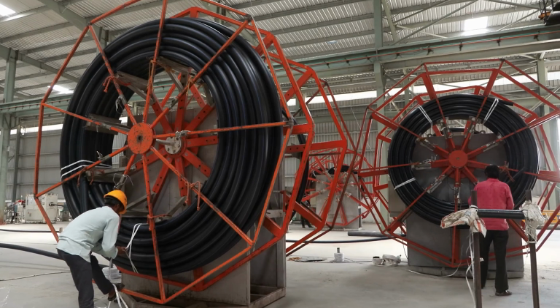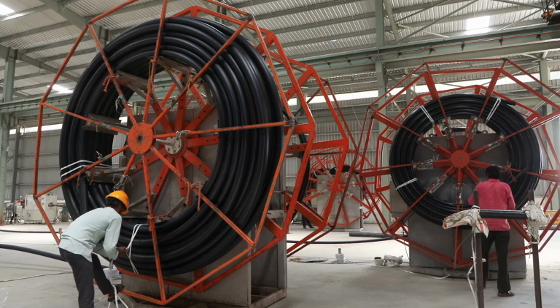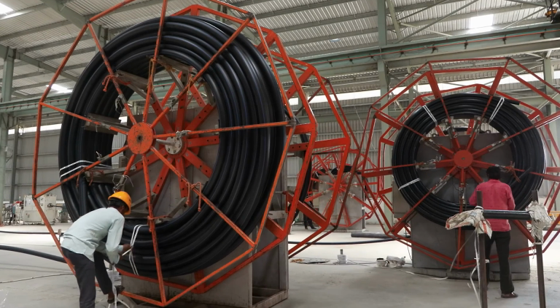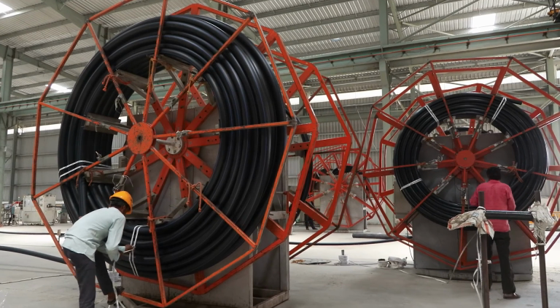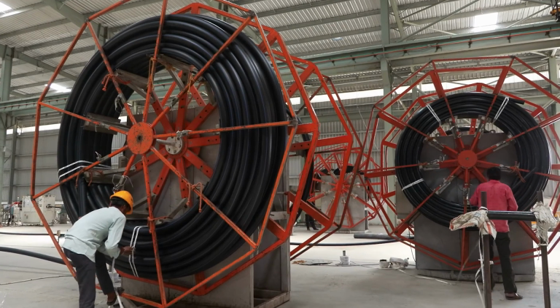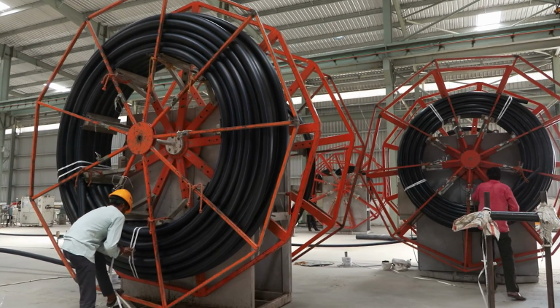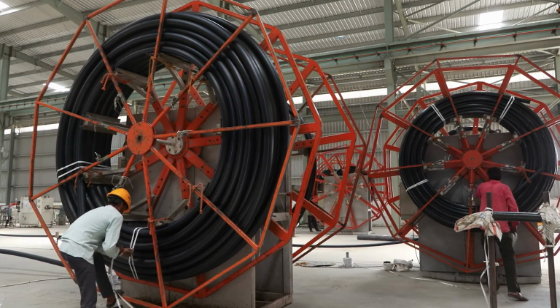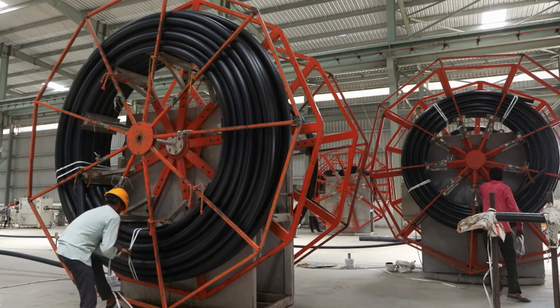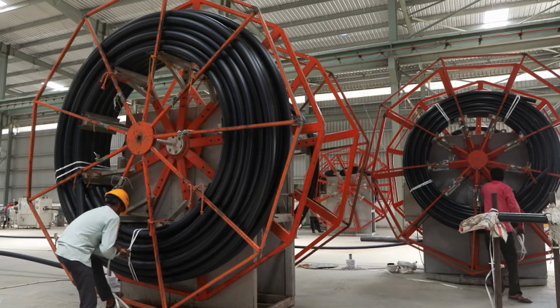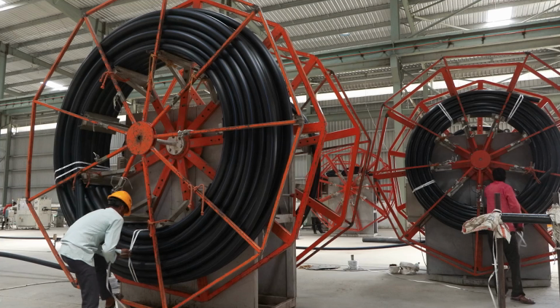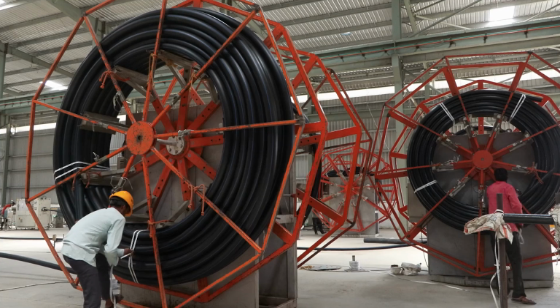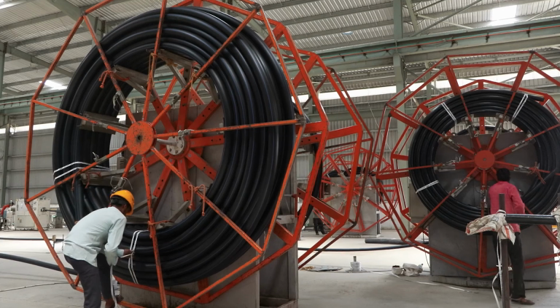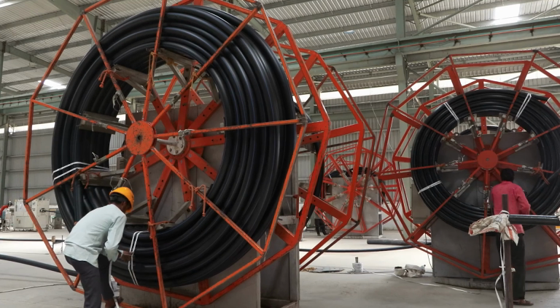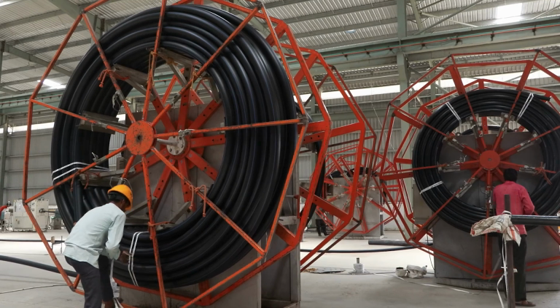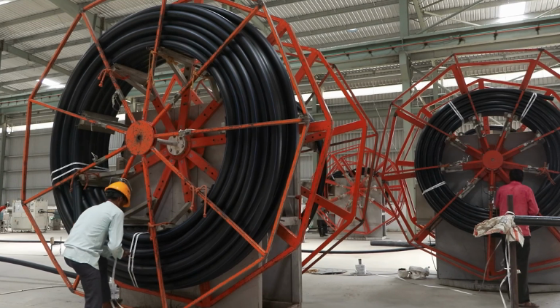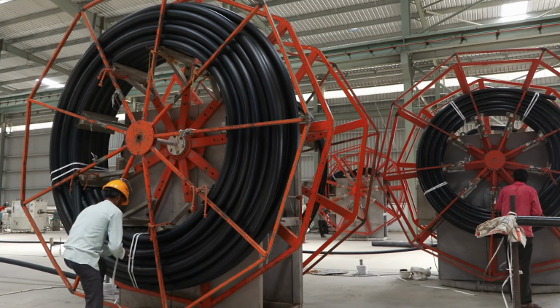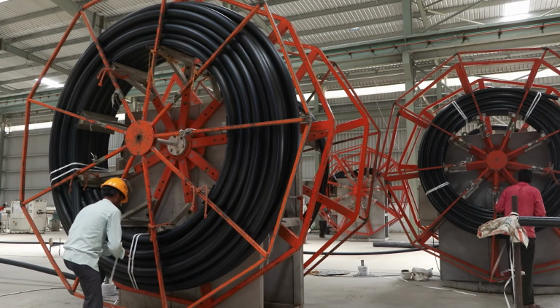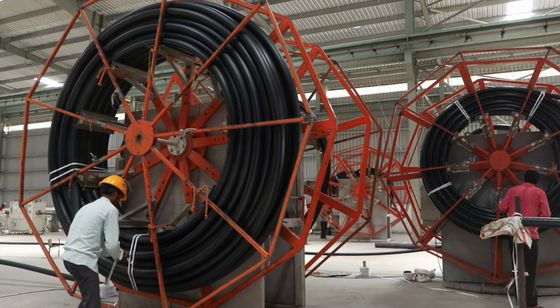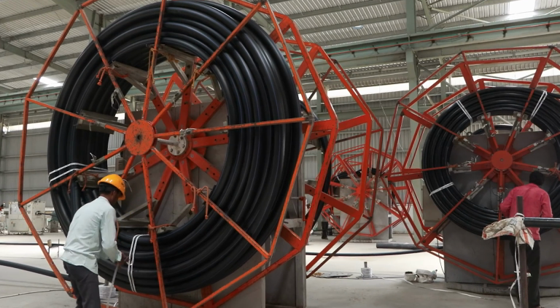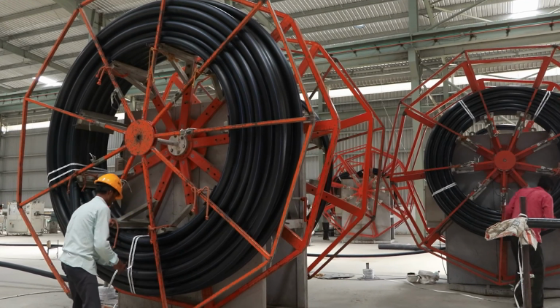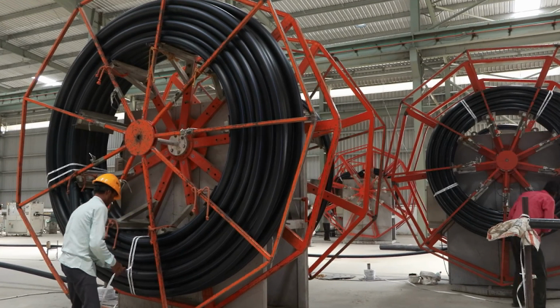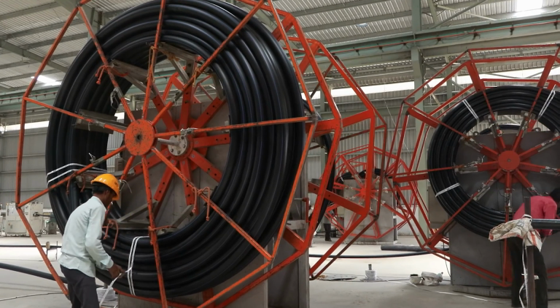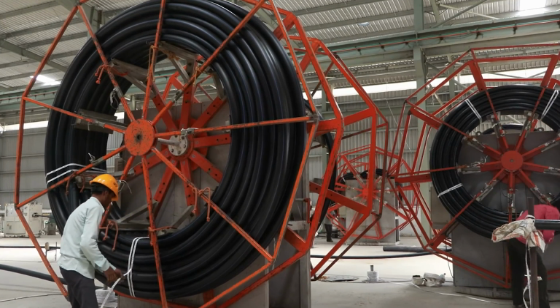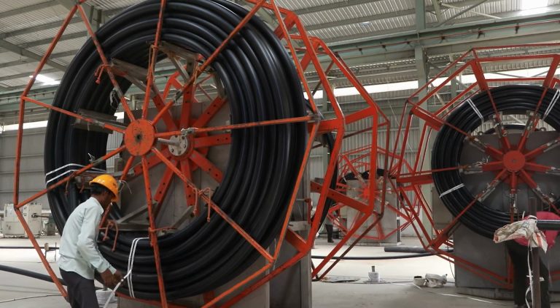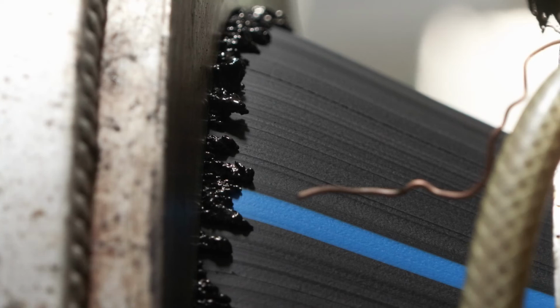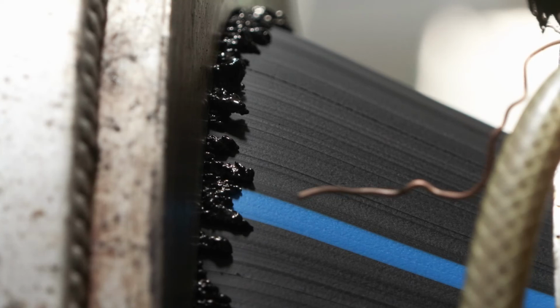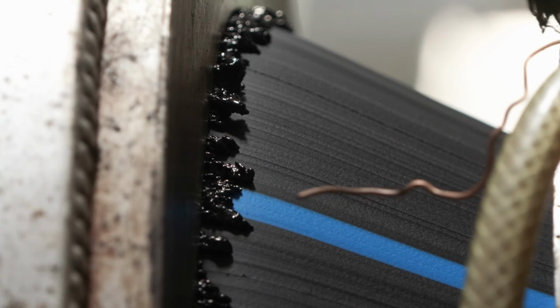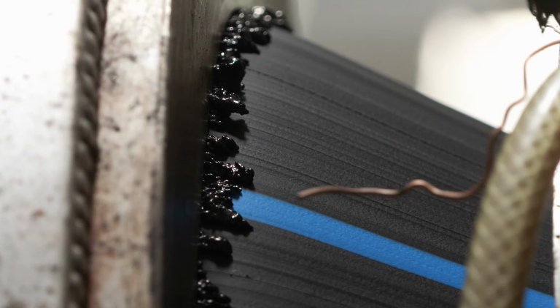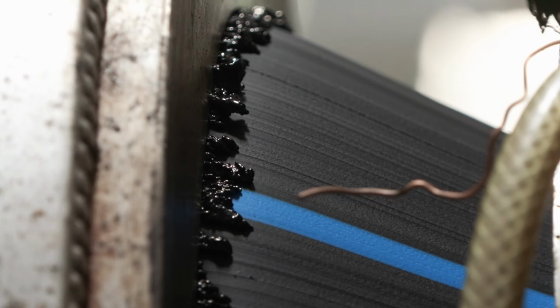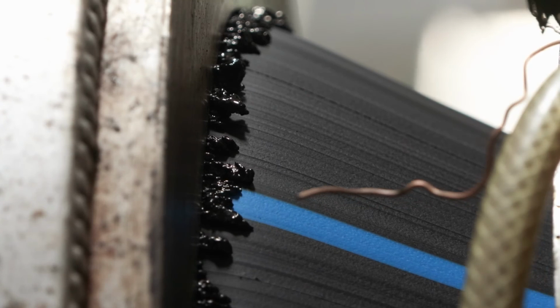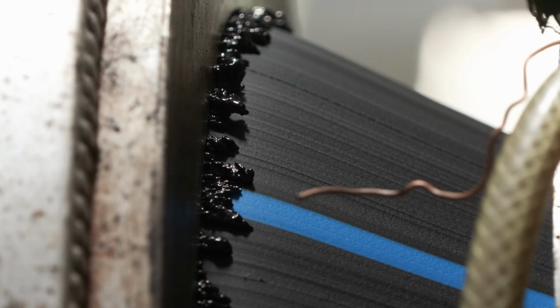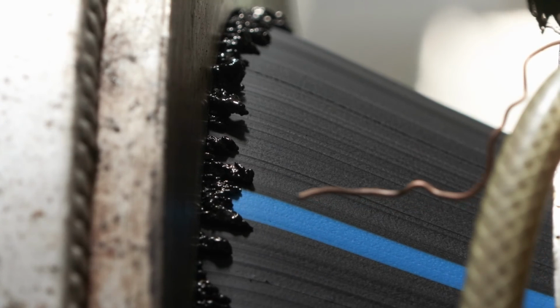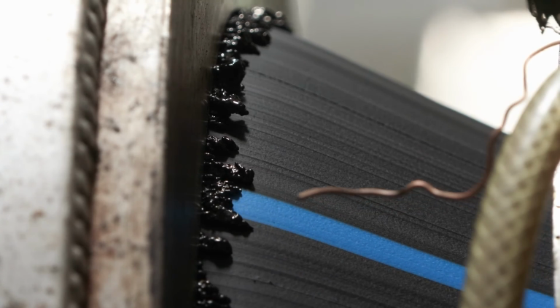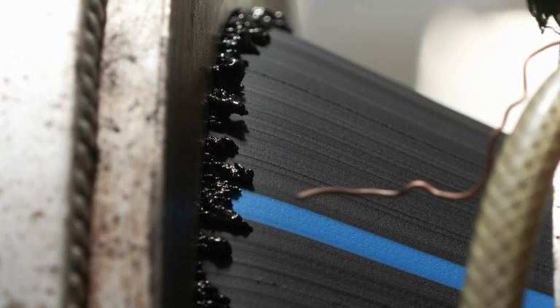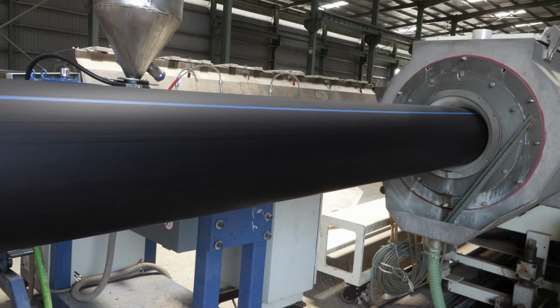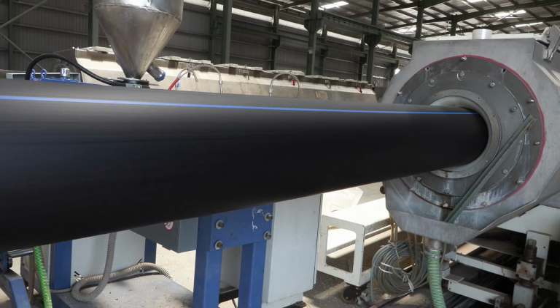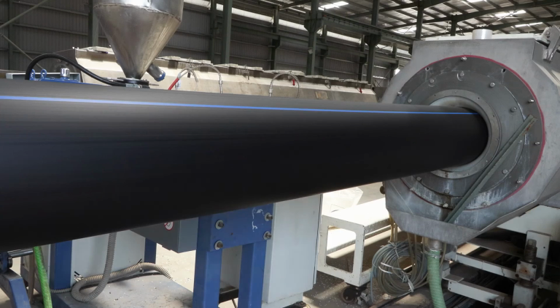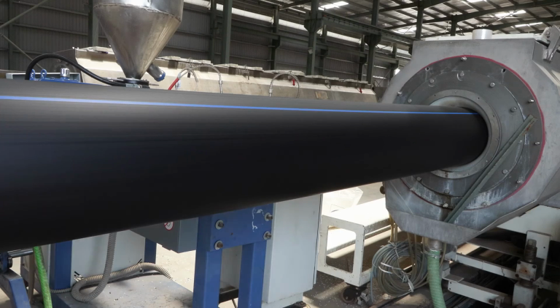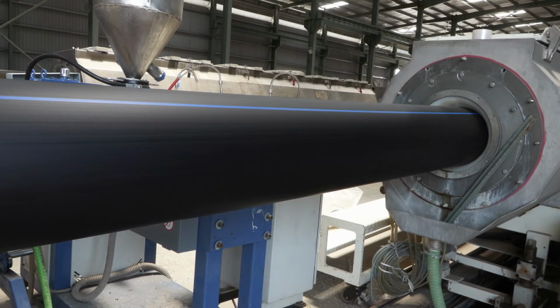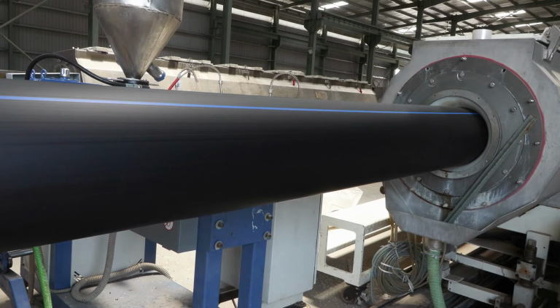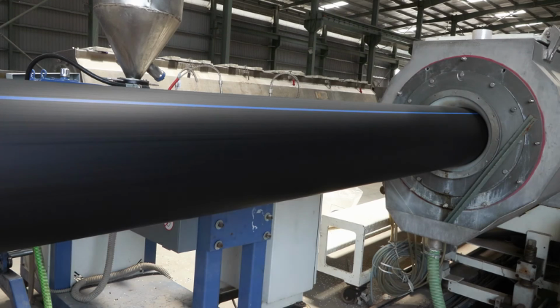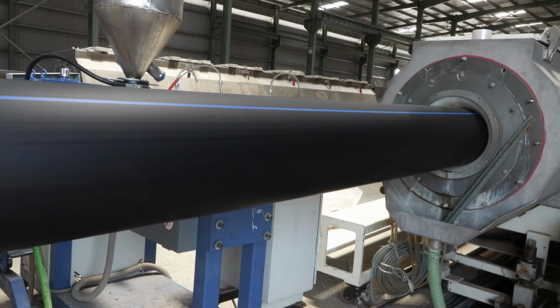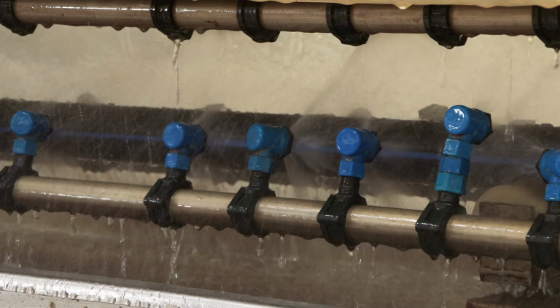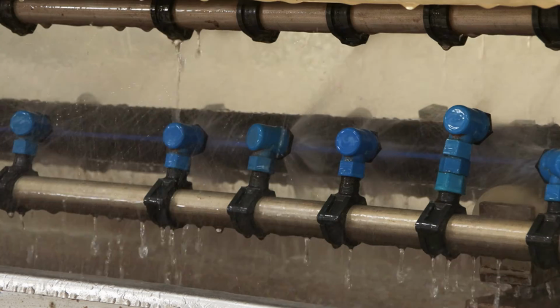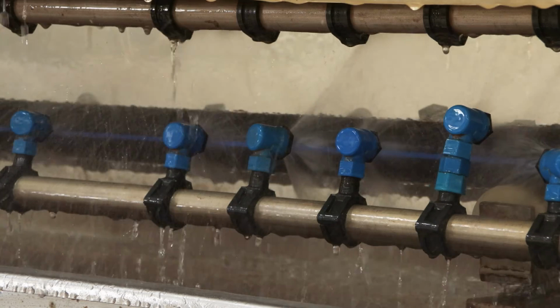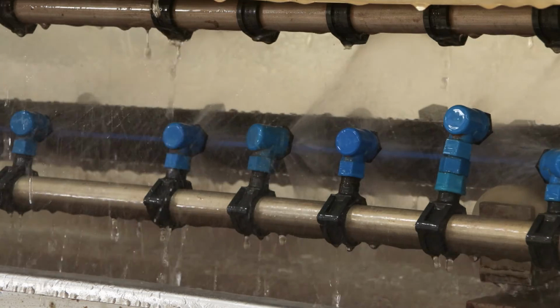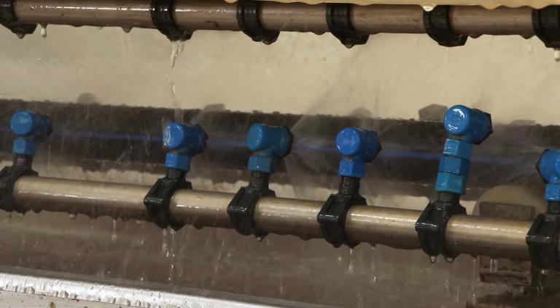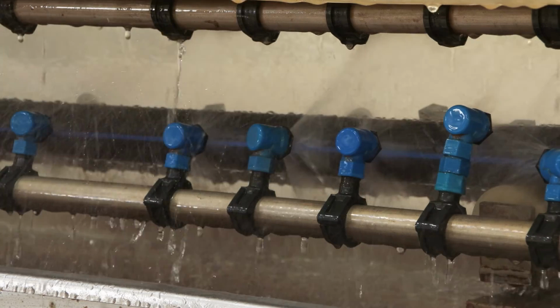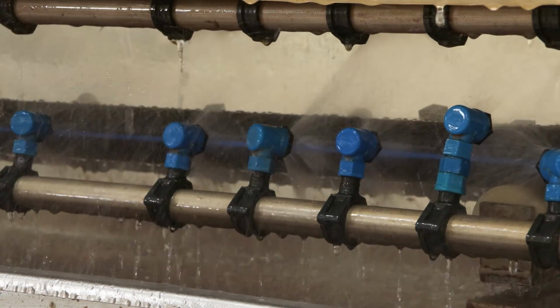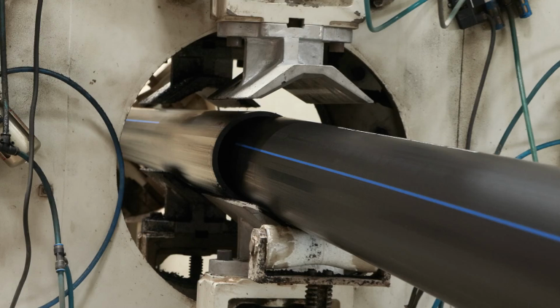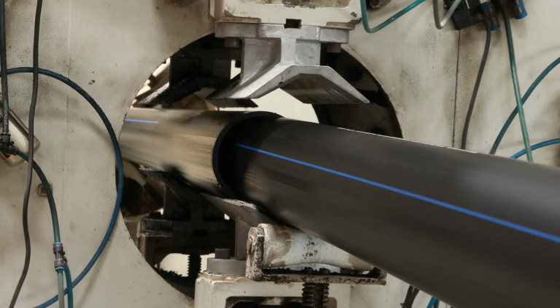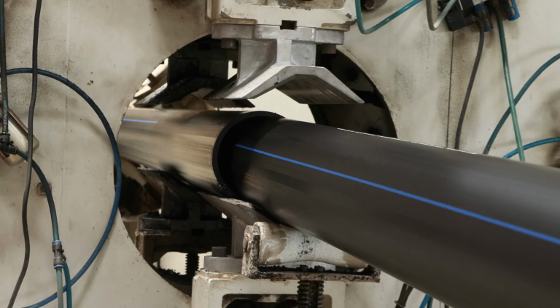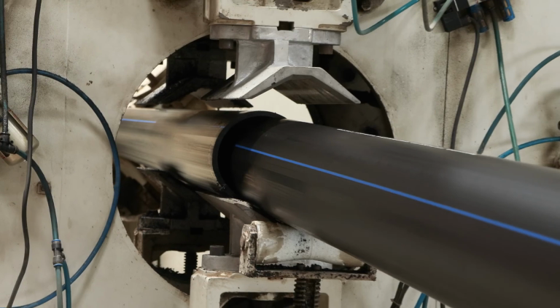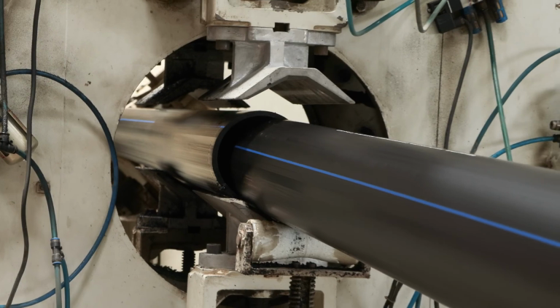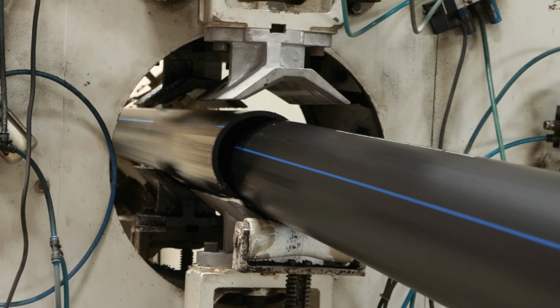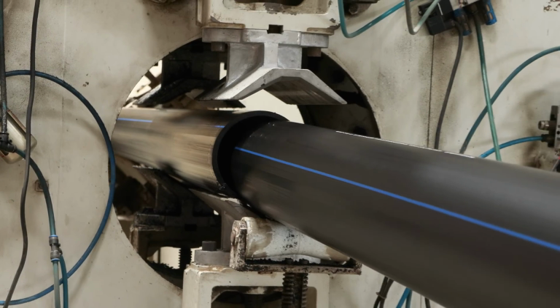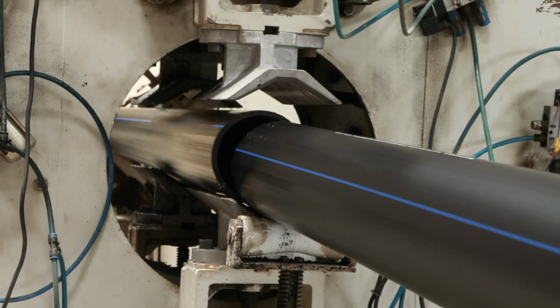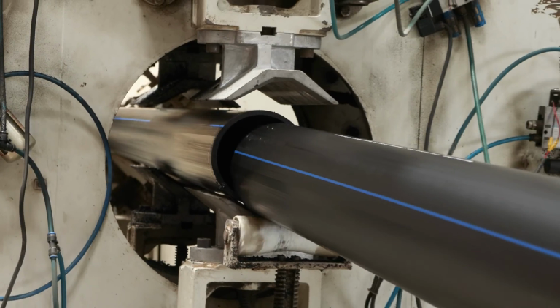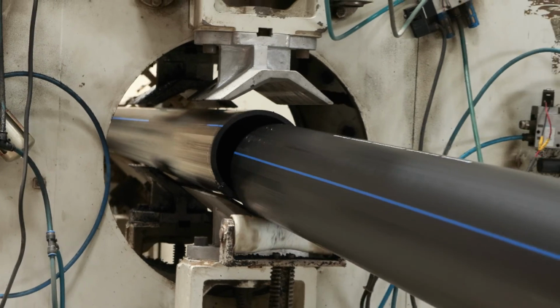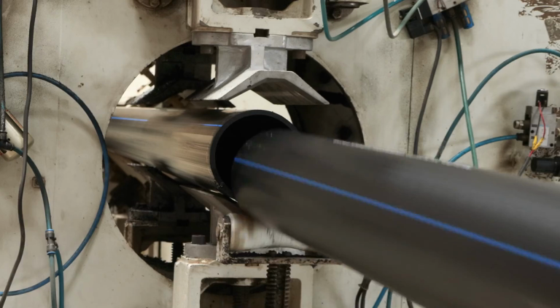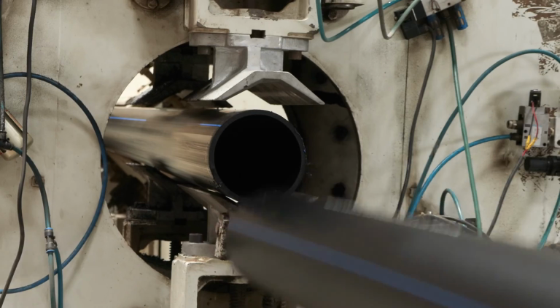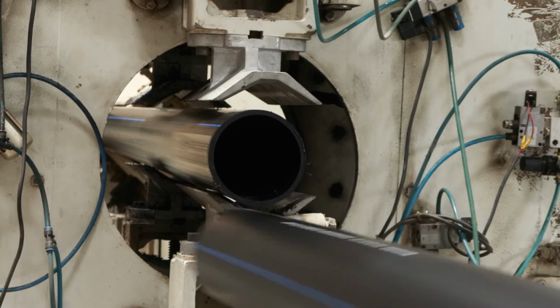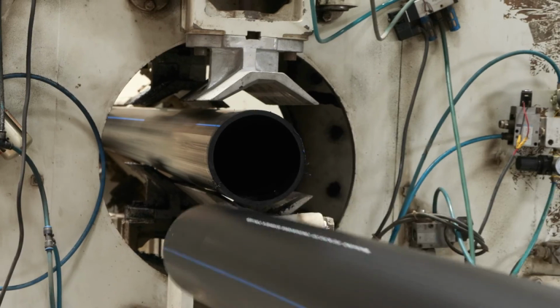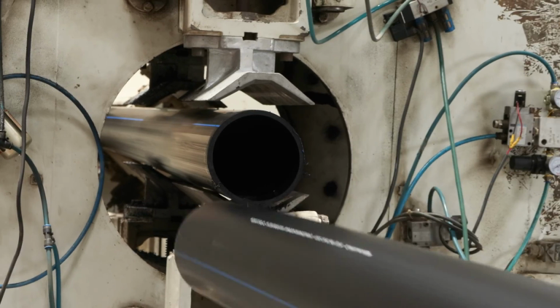The heart of the process involves melting, shaping, cooling, sizing and cutting.